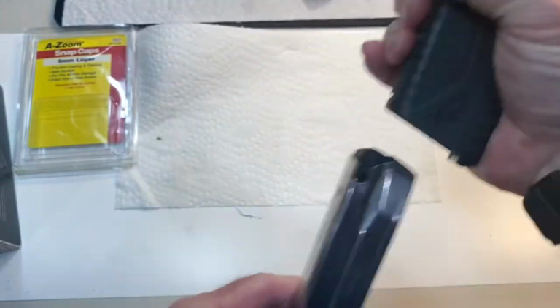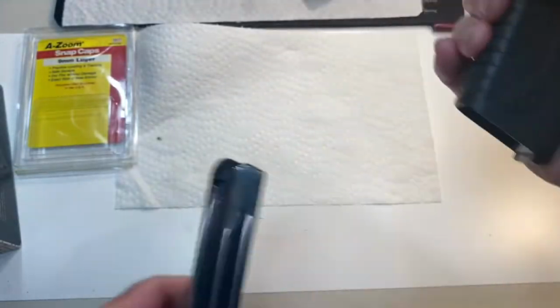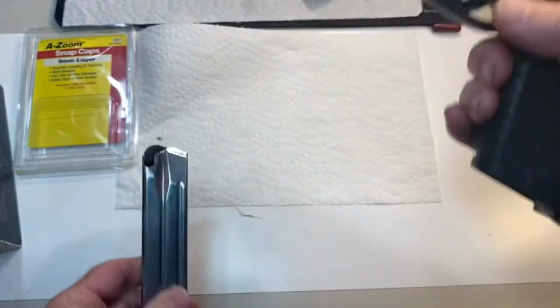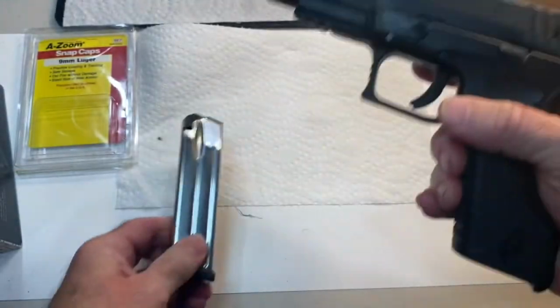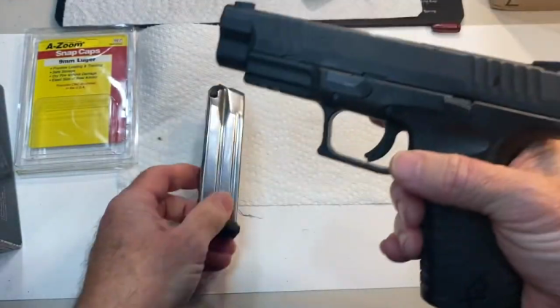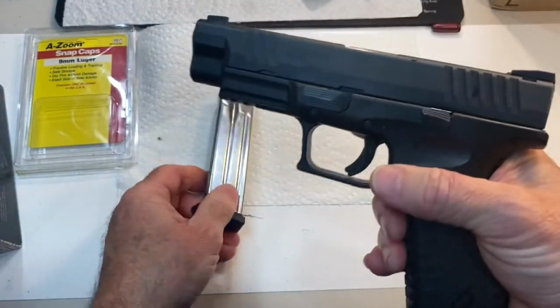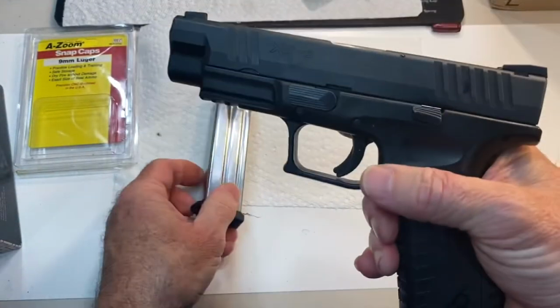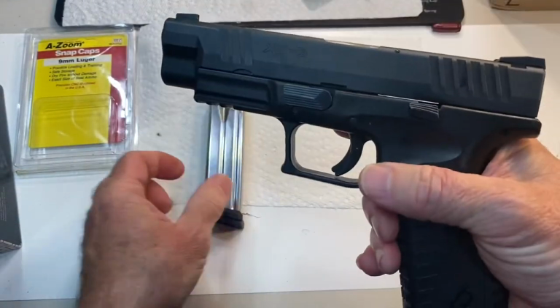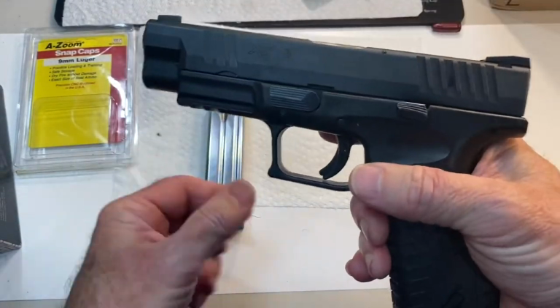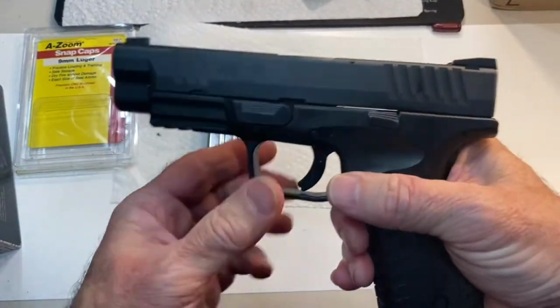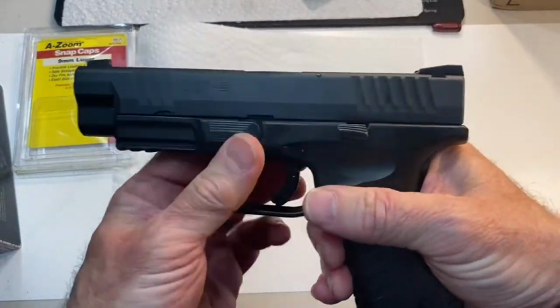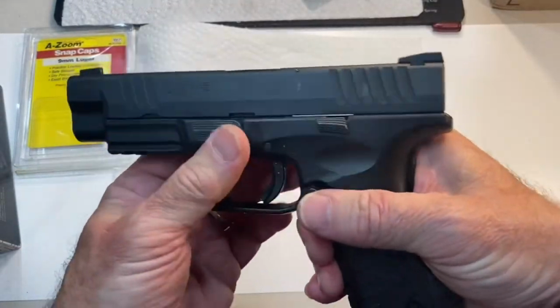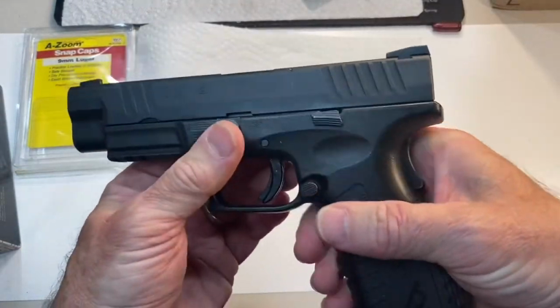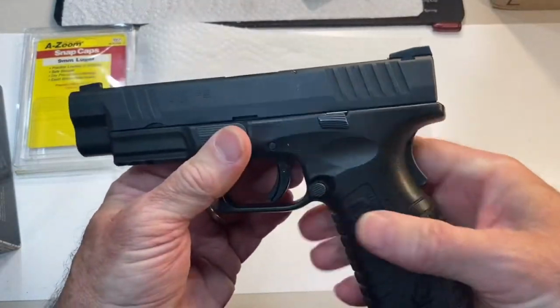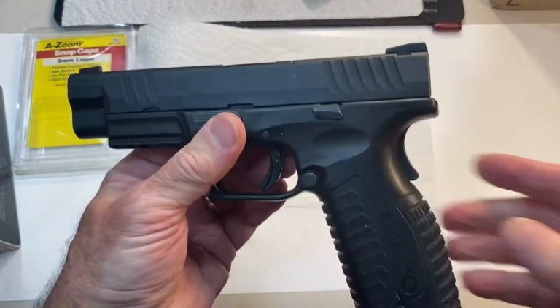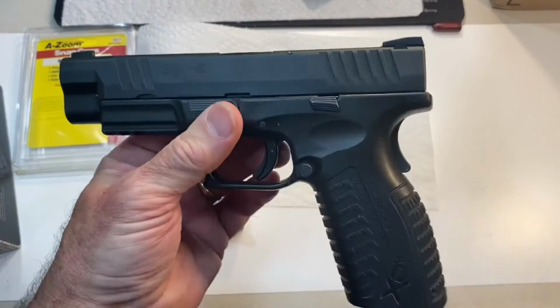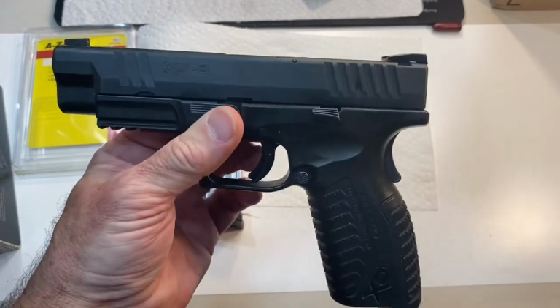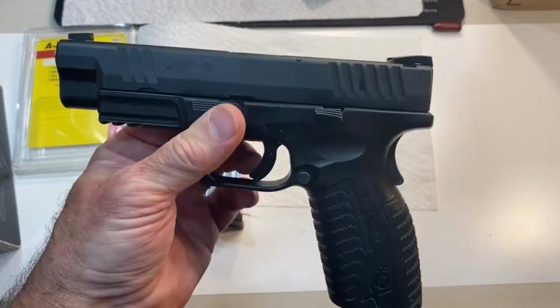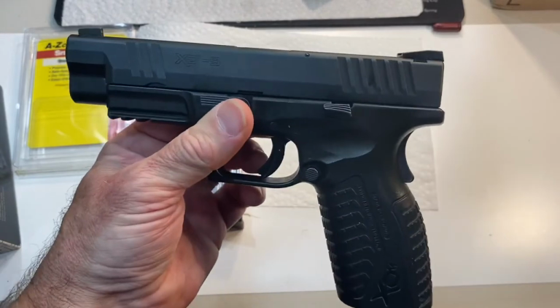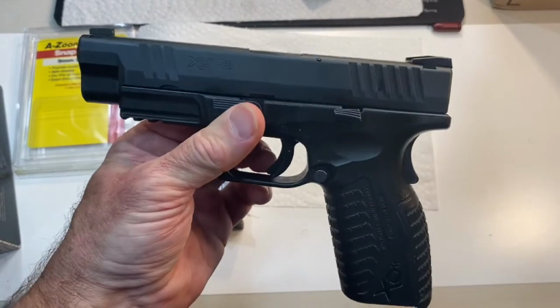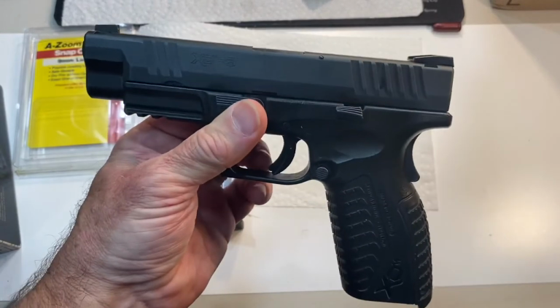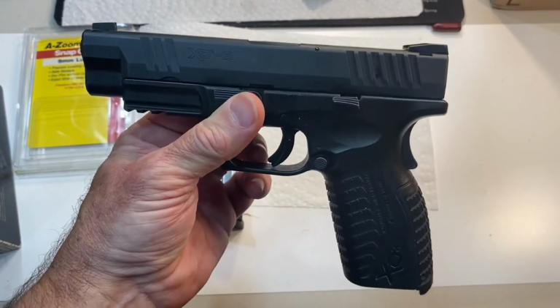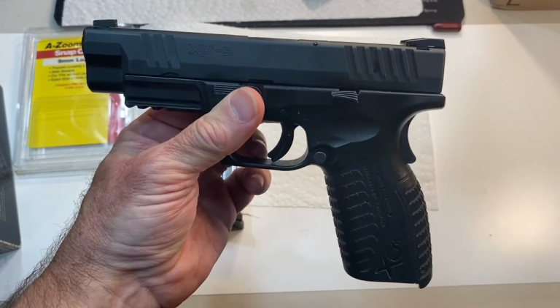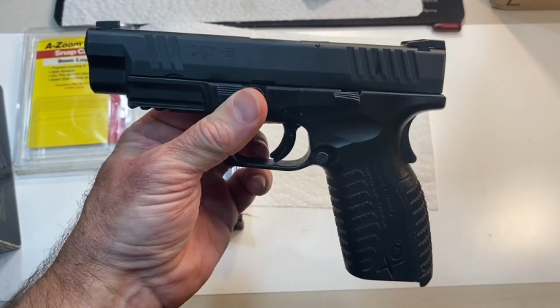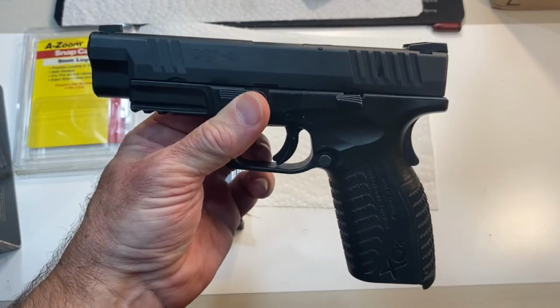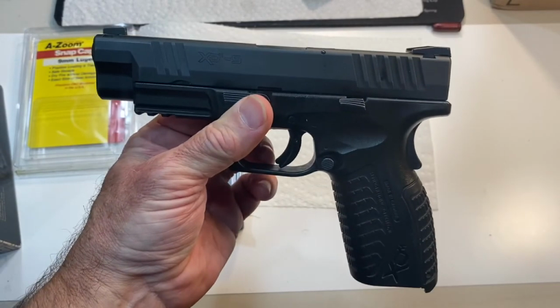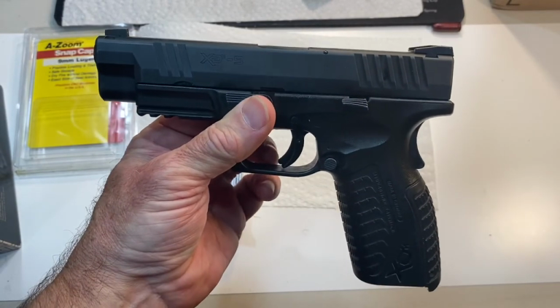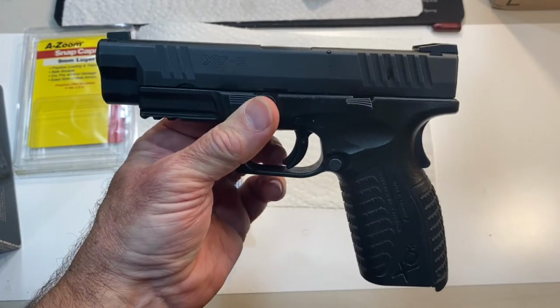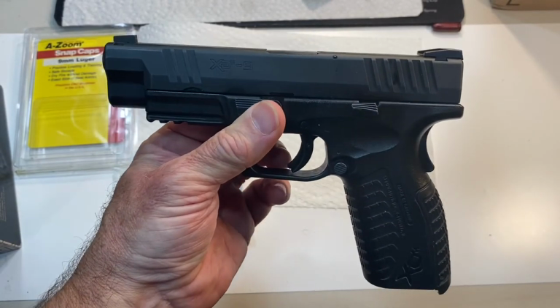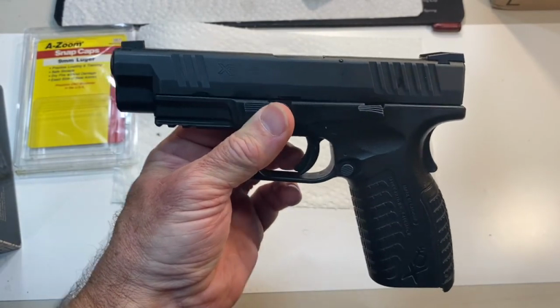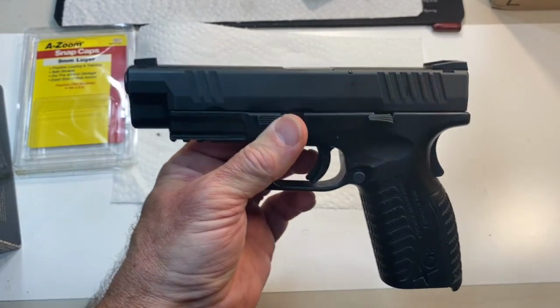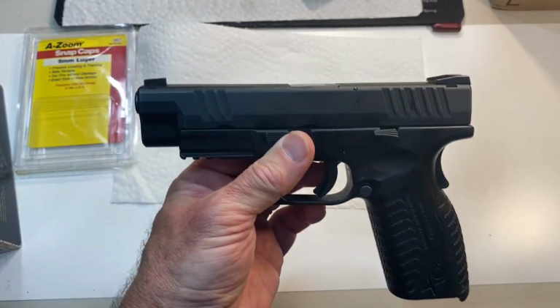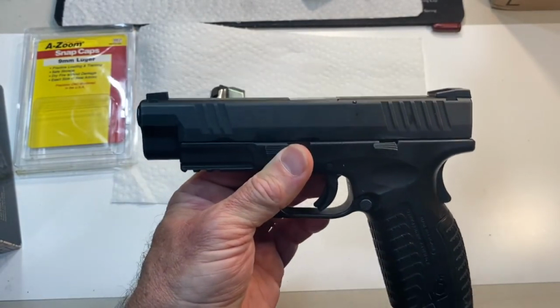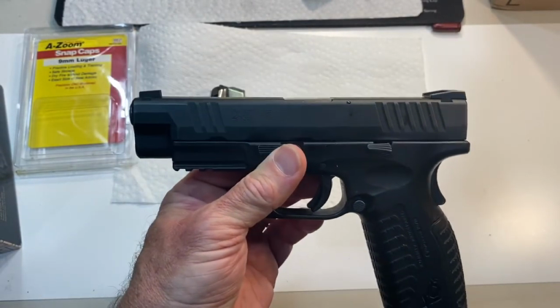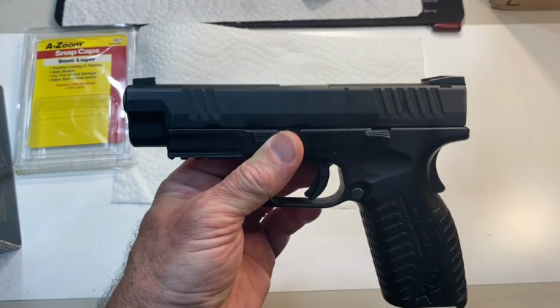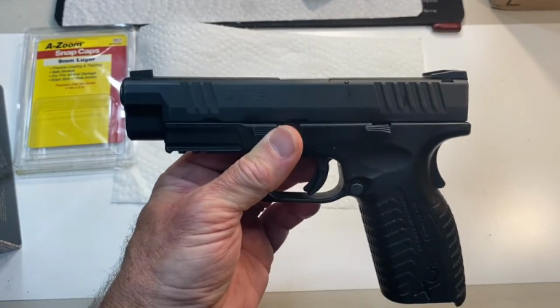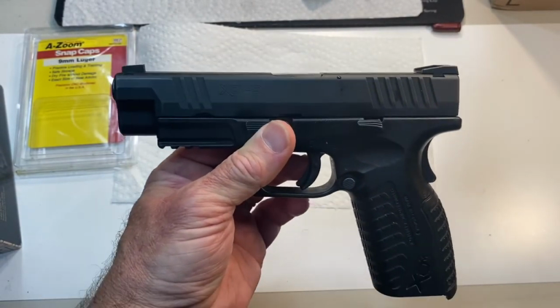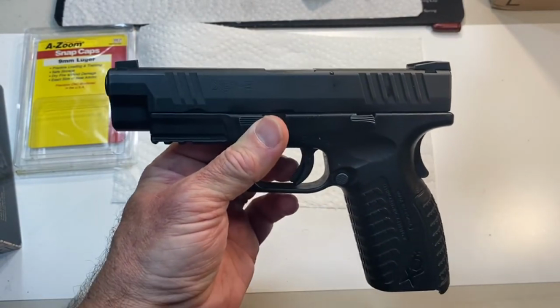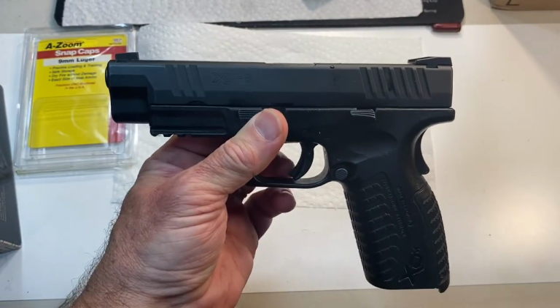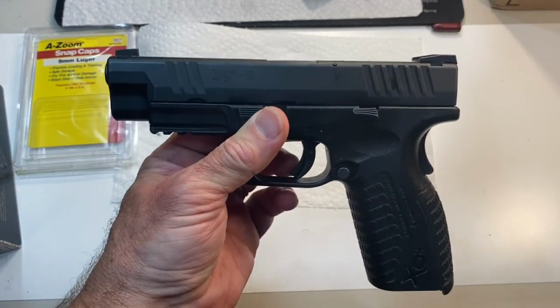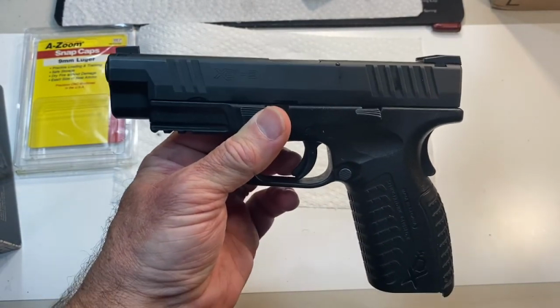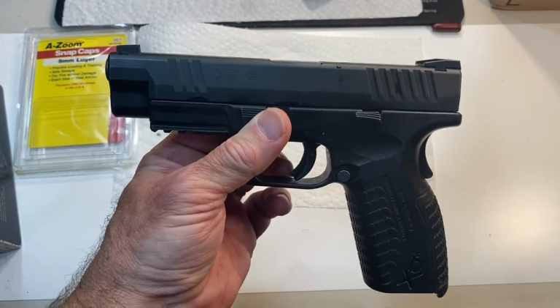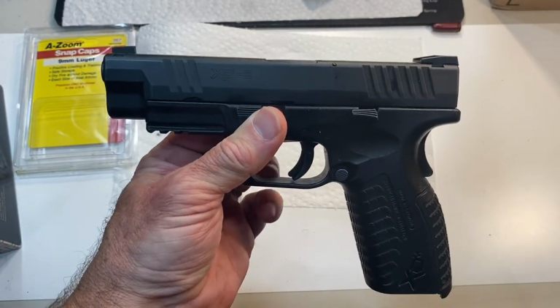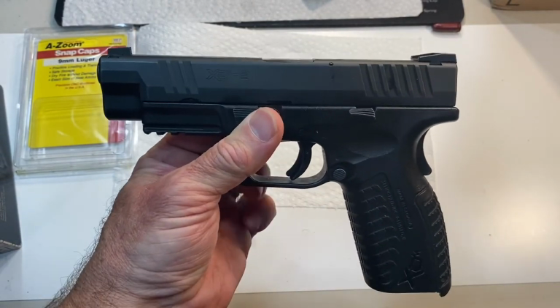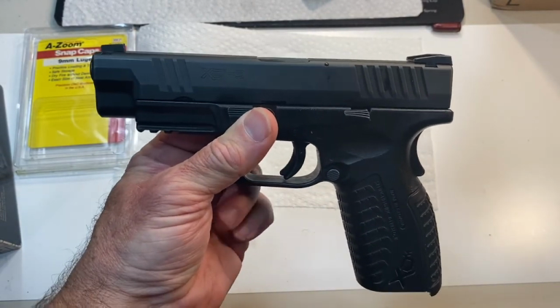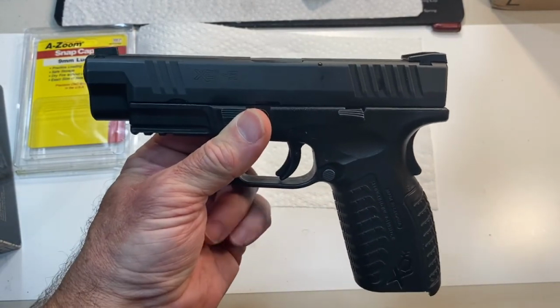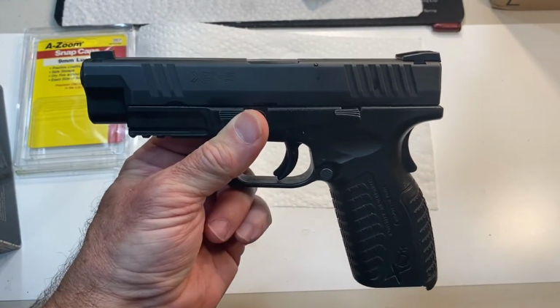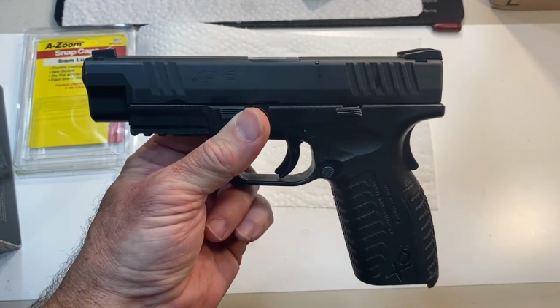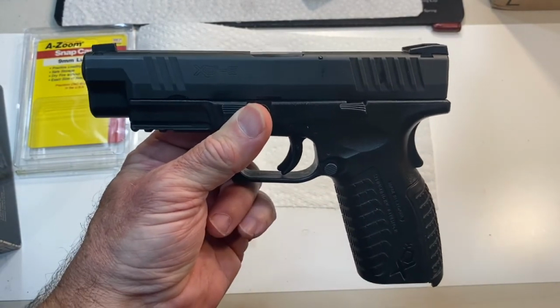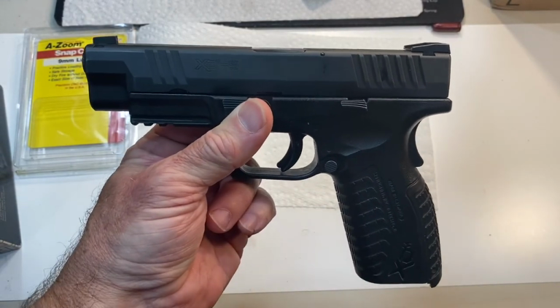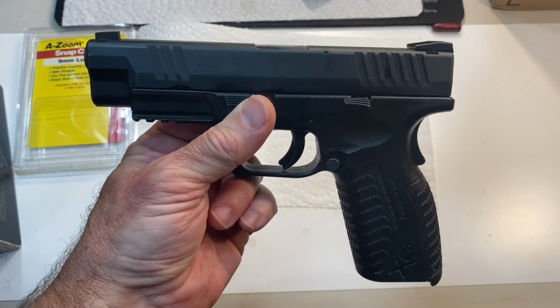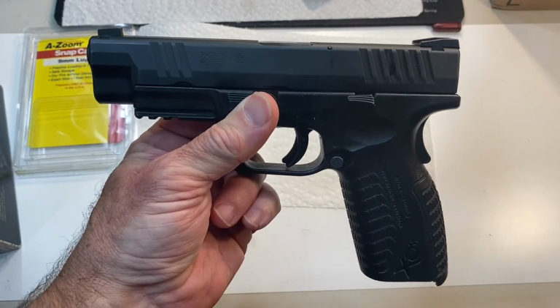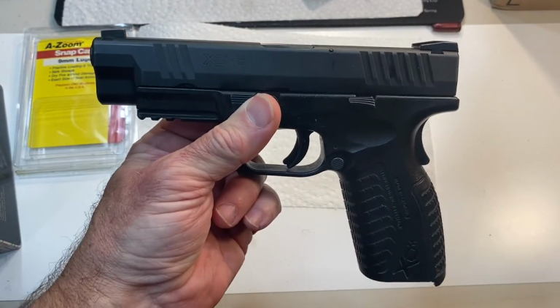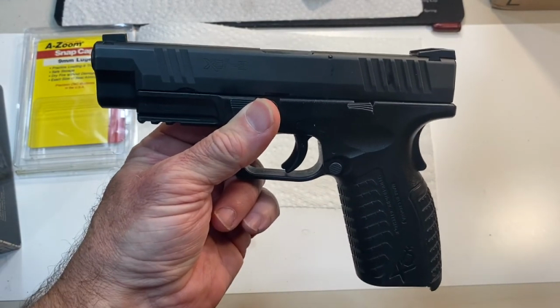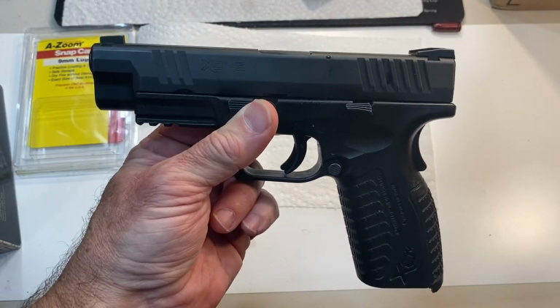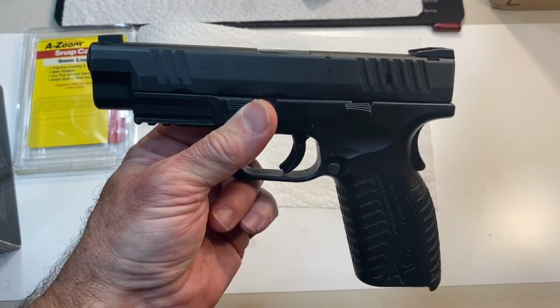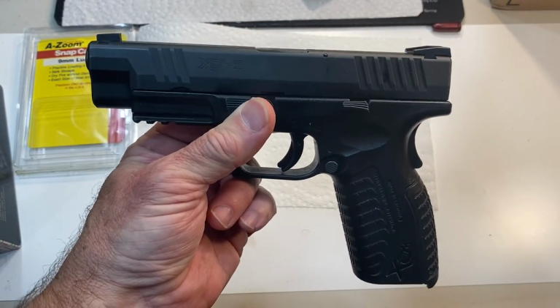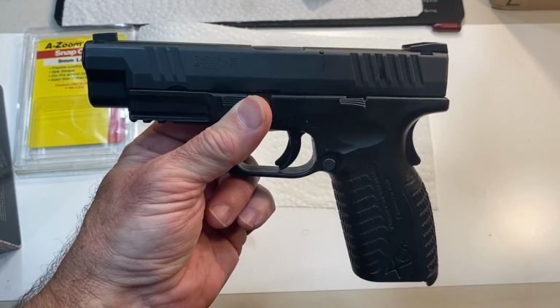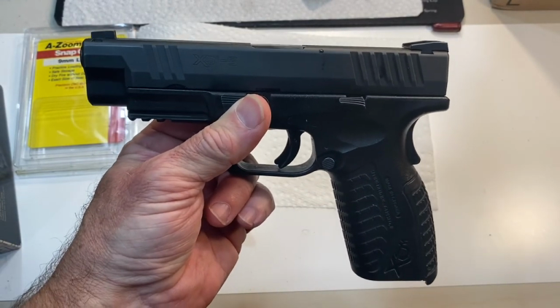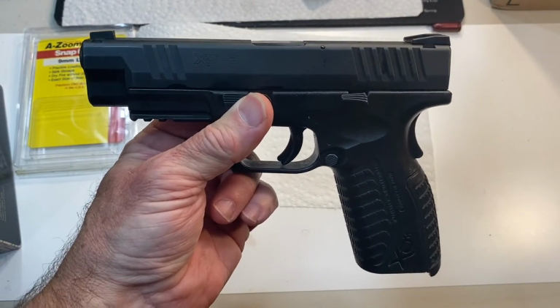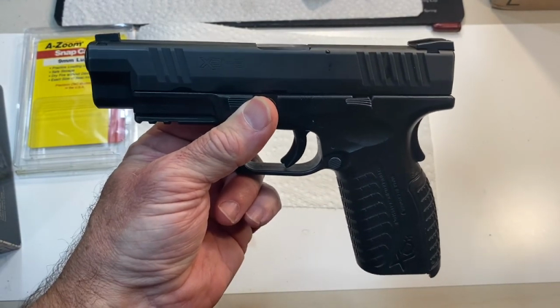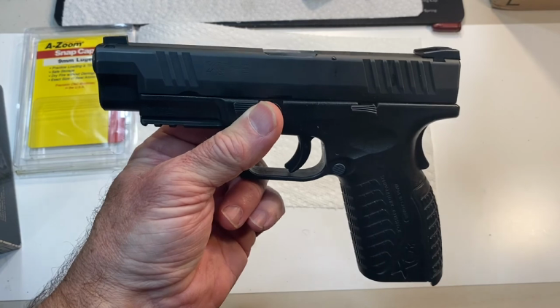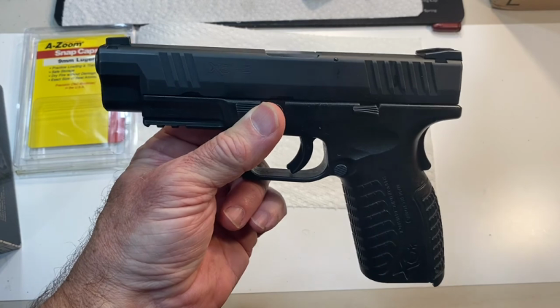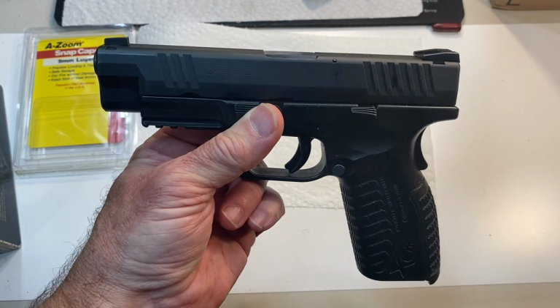Everything seems to be working with this XDM — we are good to go. Thanks for watching and please subscribe.